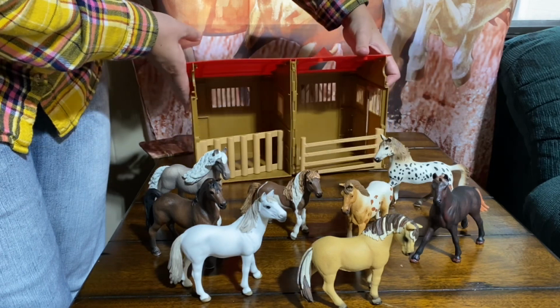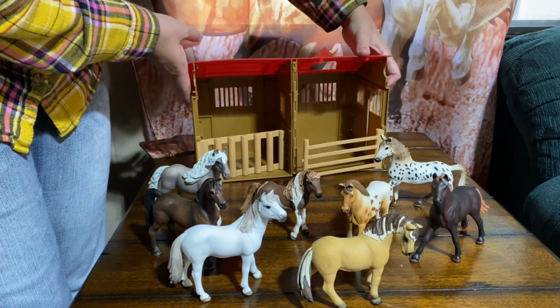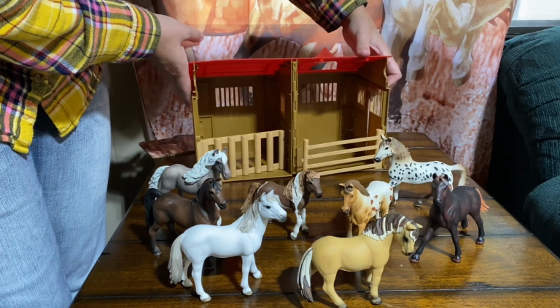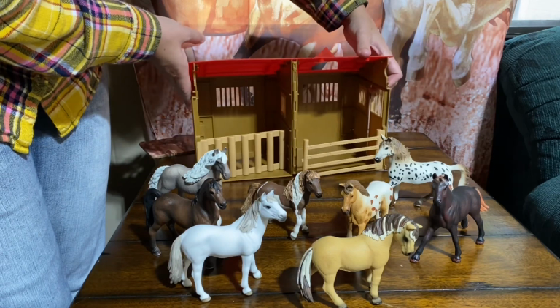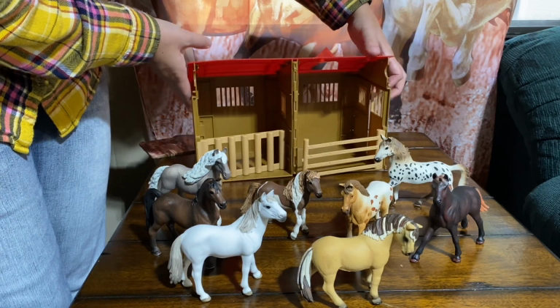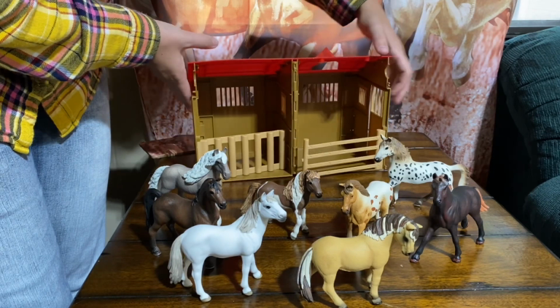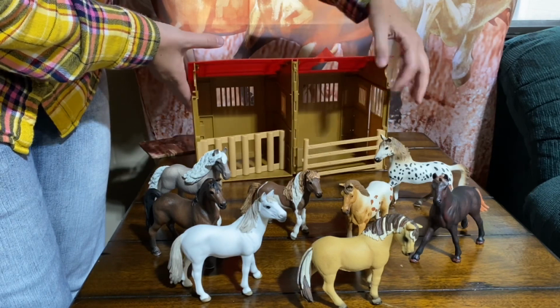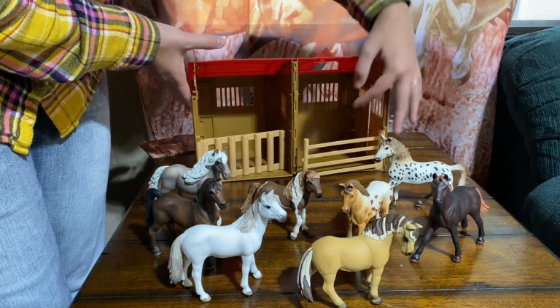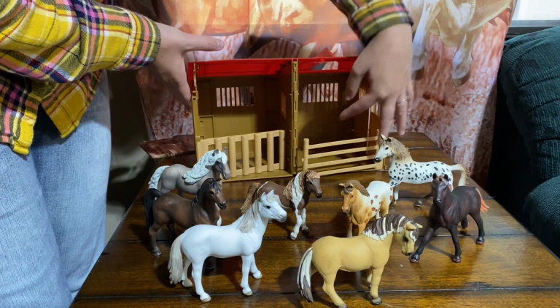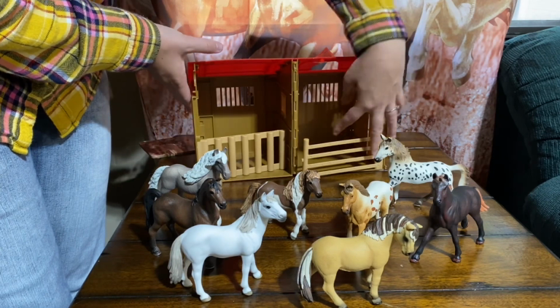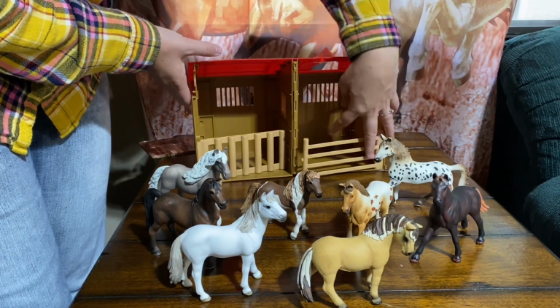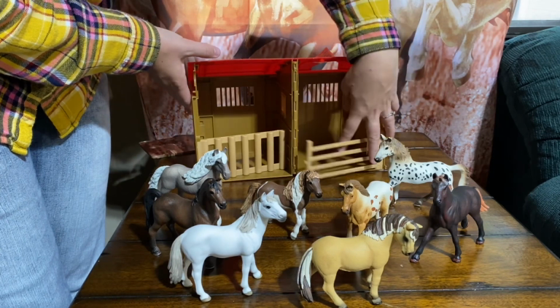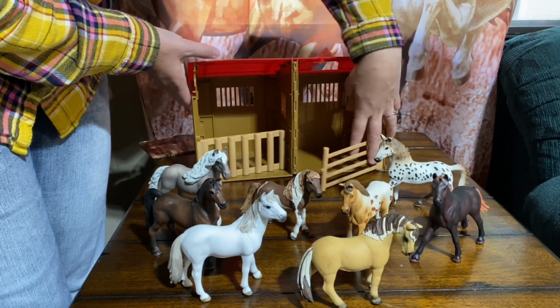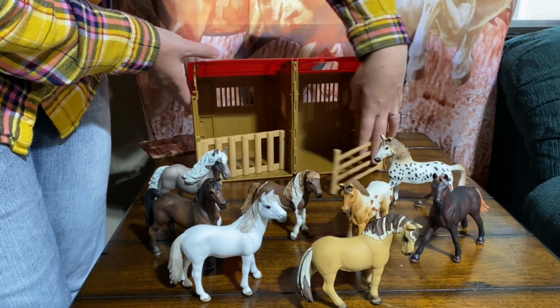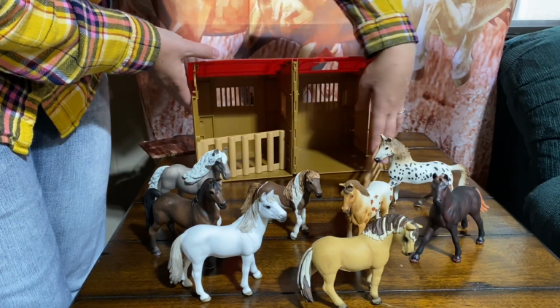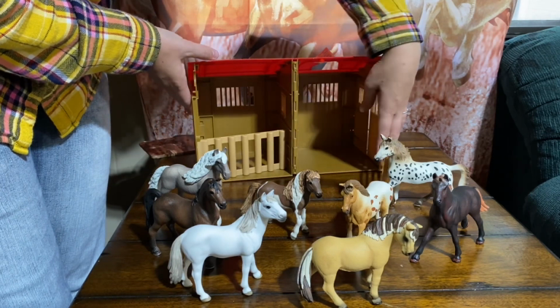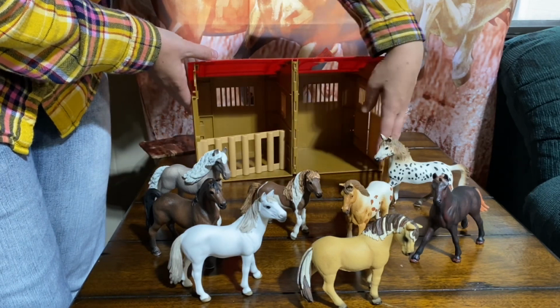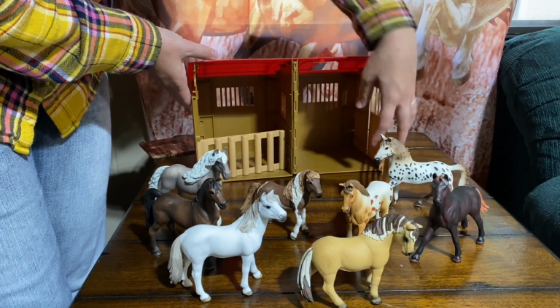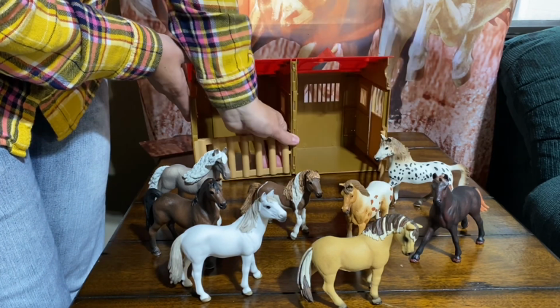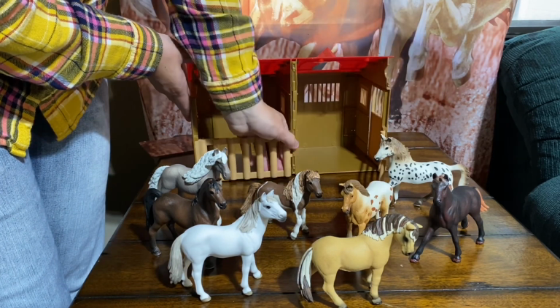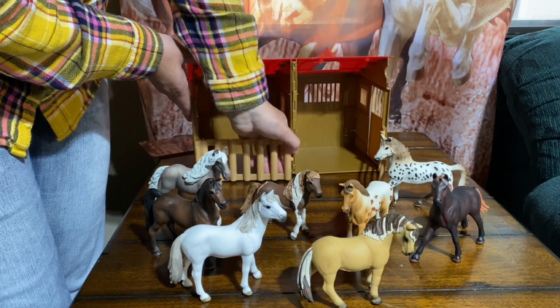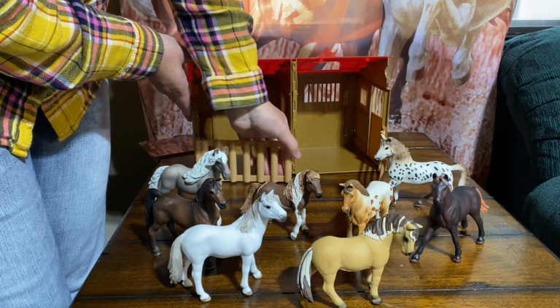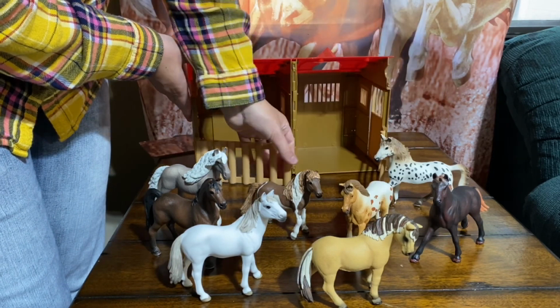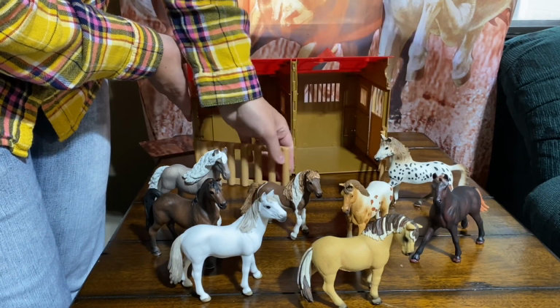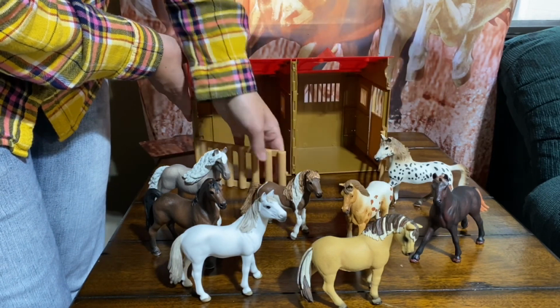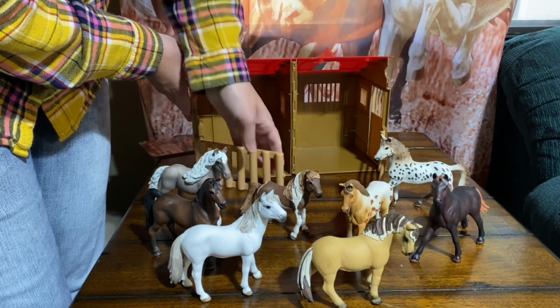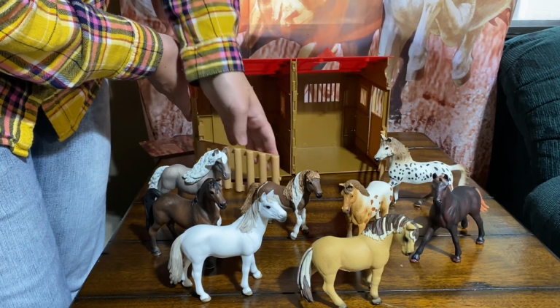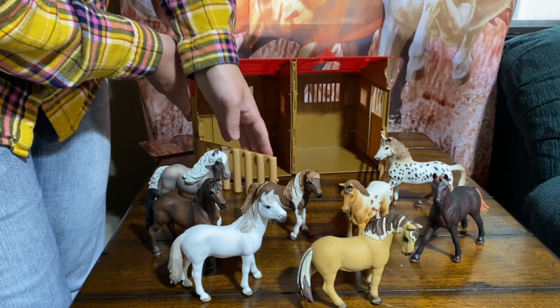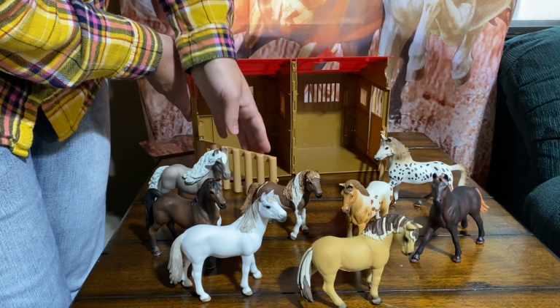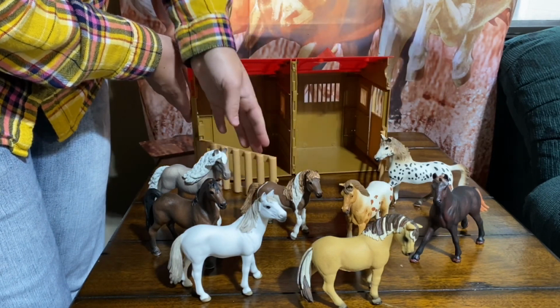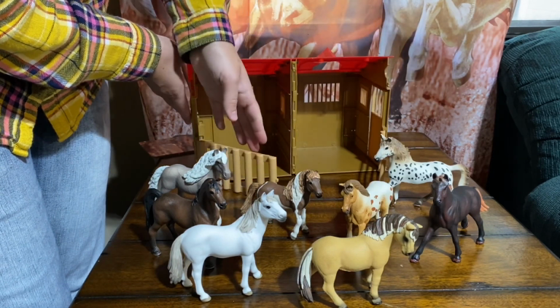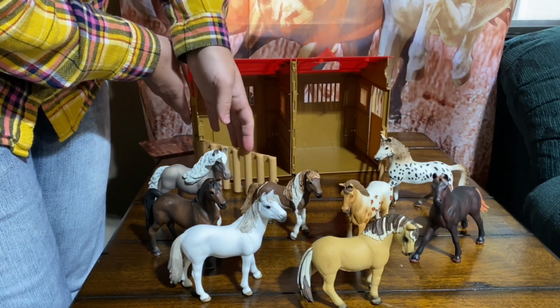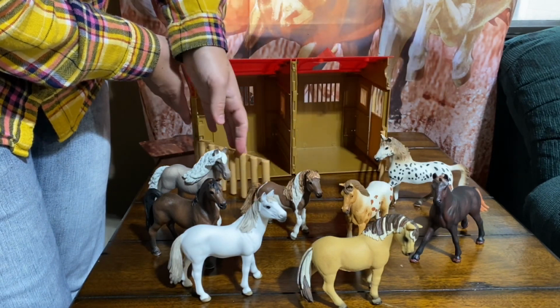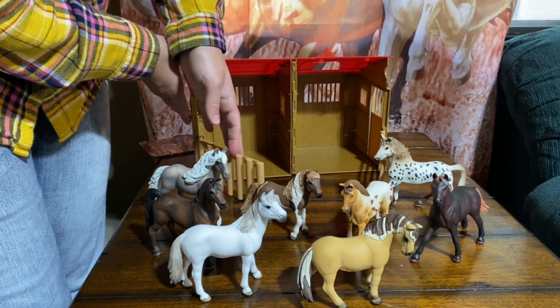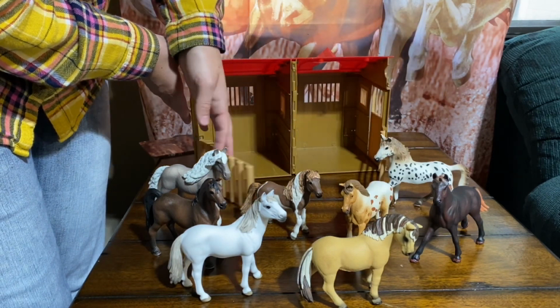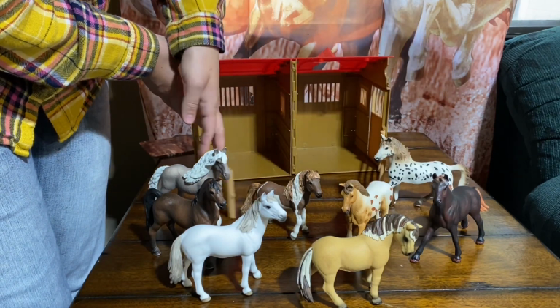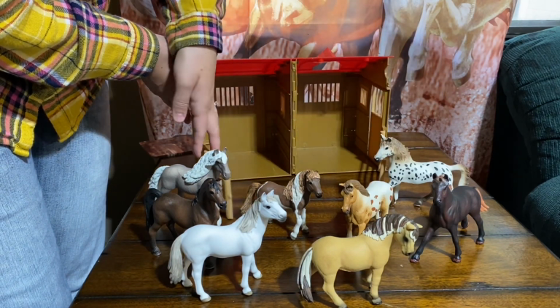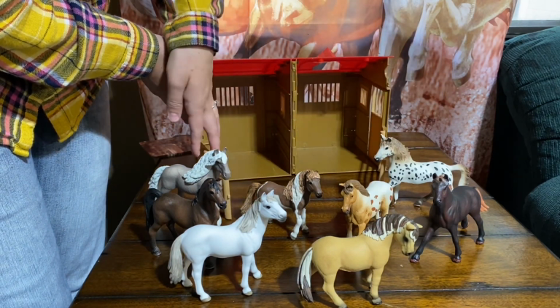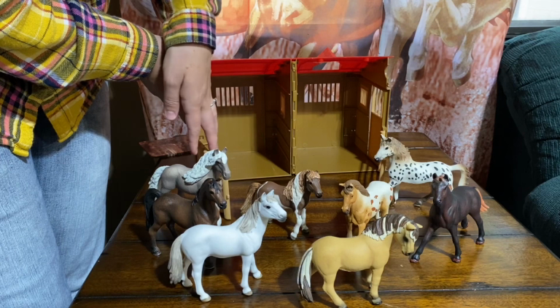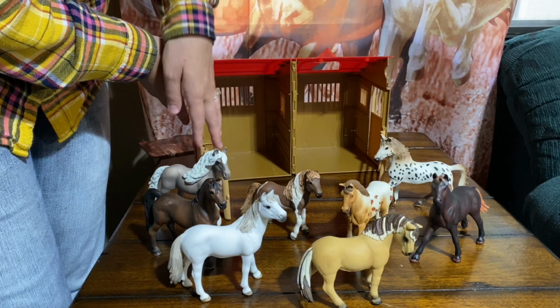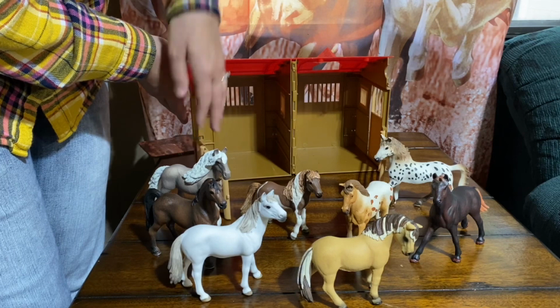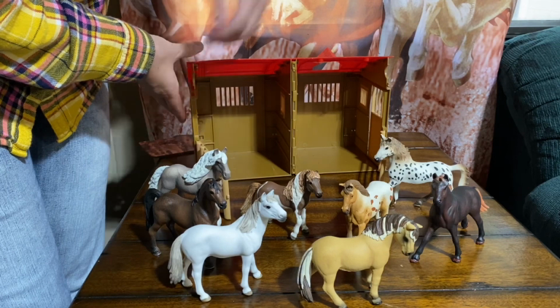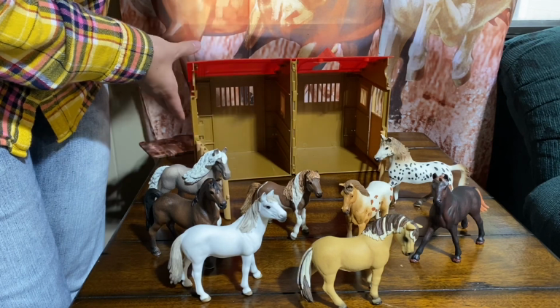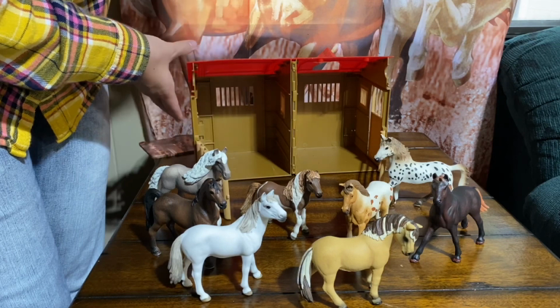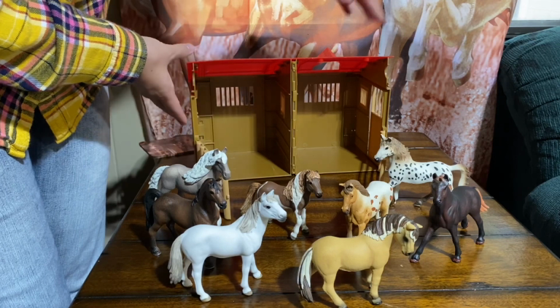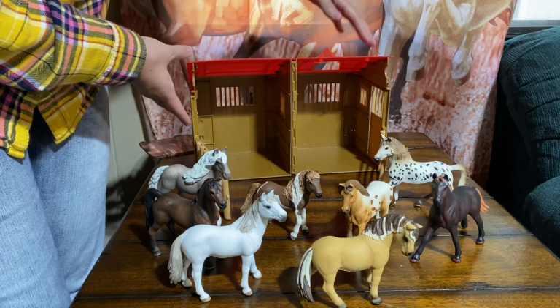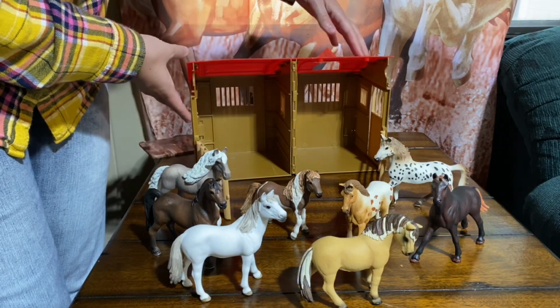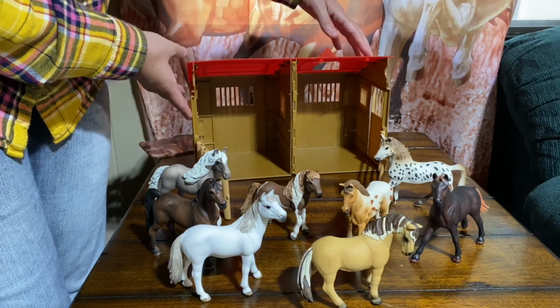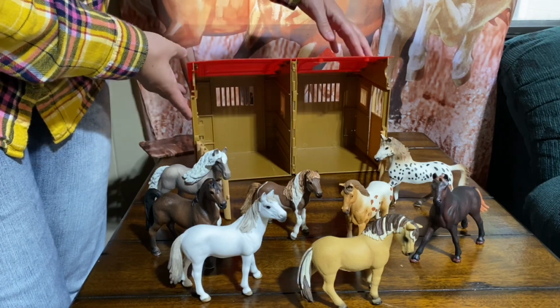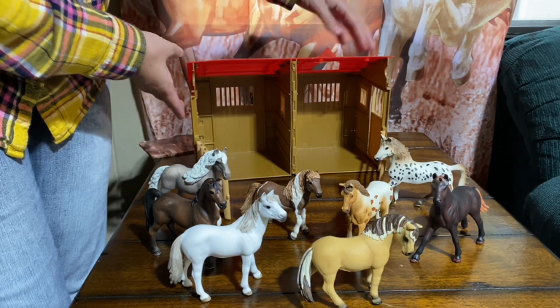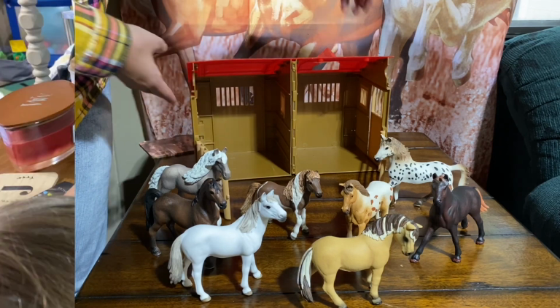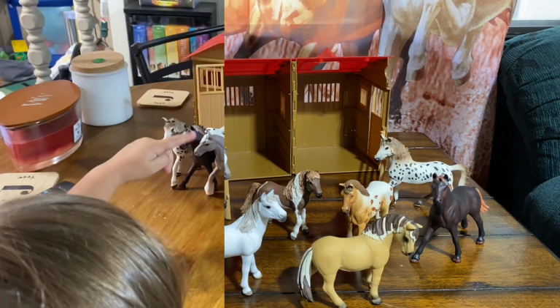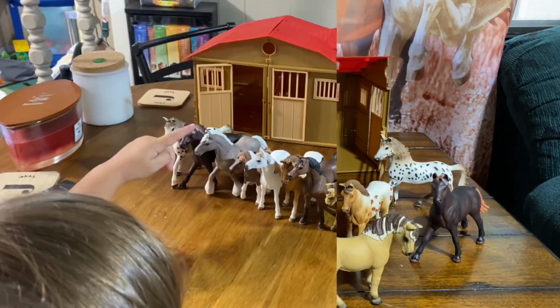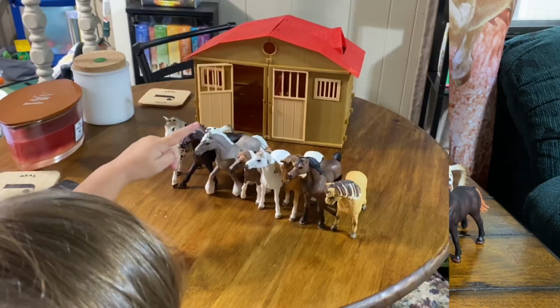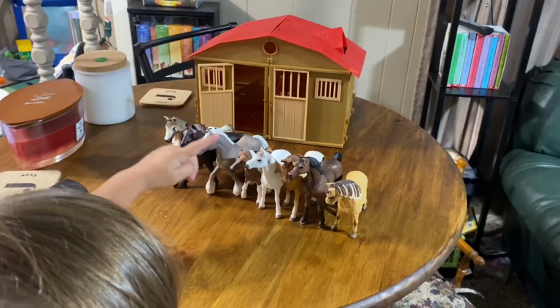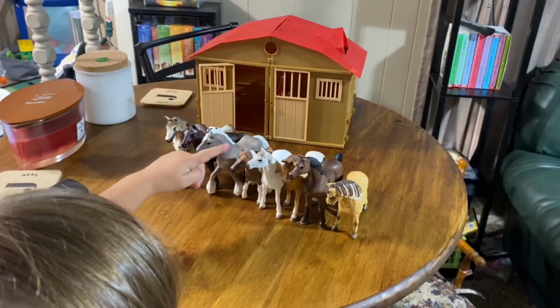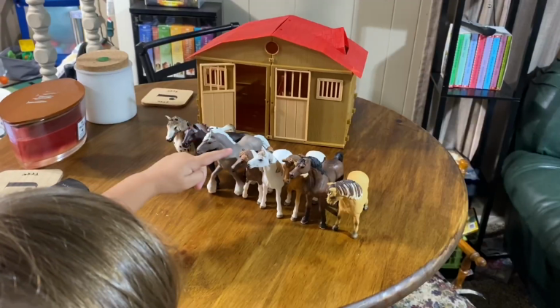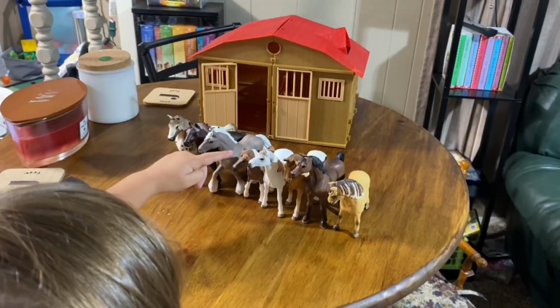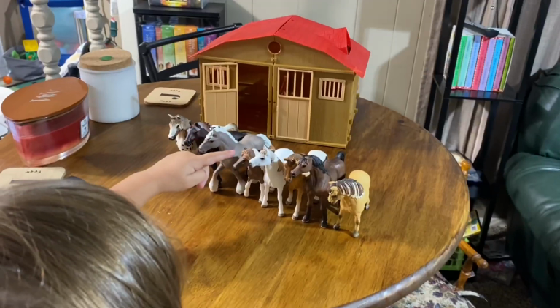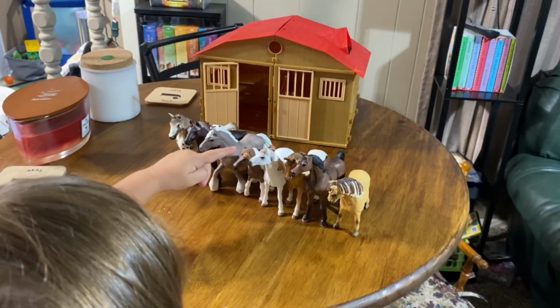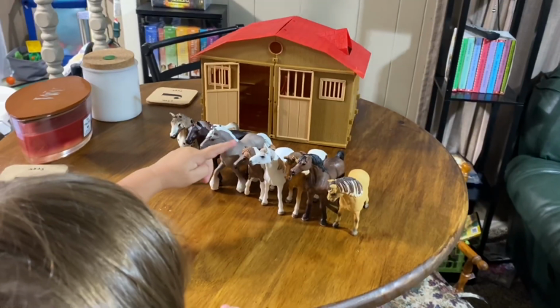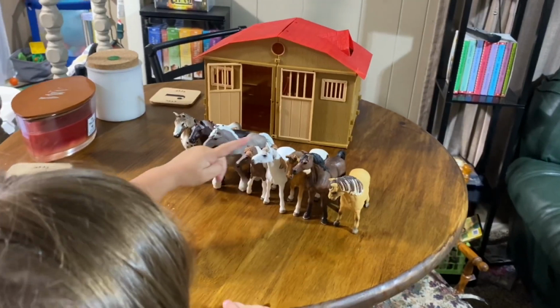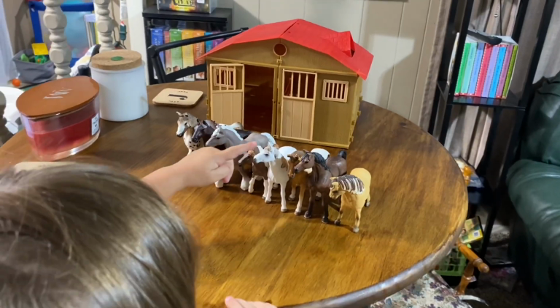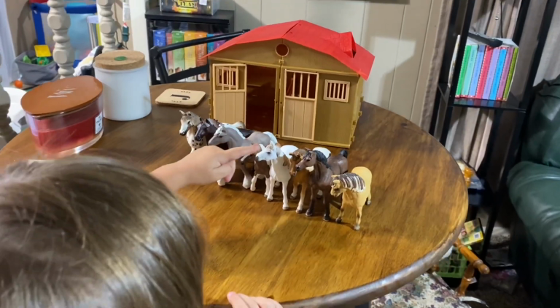The stable also comes with 8 horses, and these are really good quality. They're nice and durable for kids.